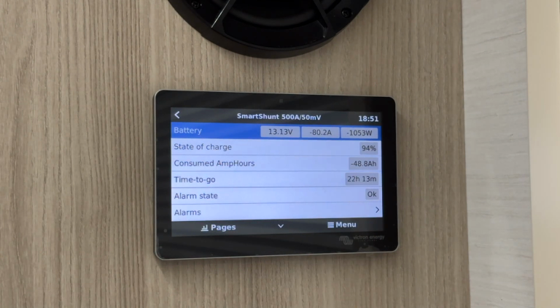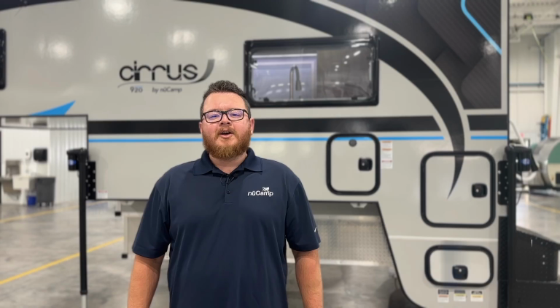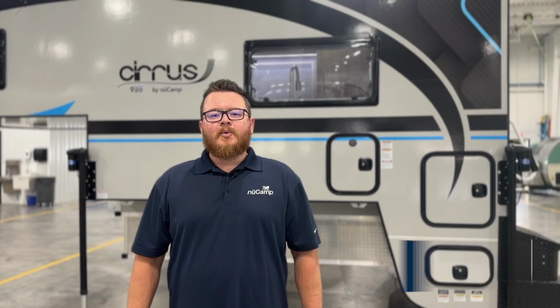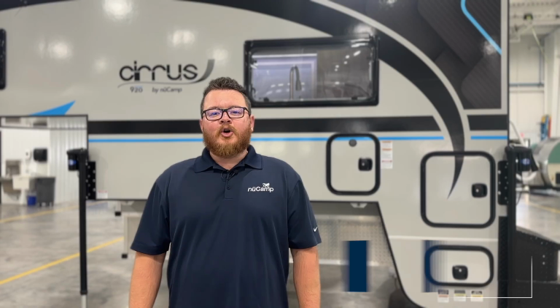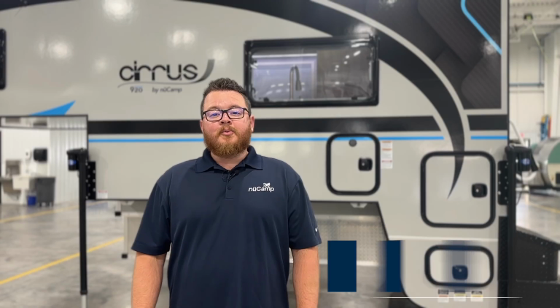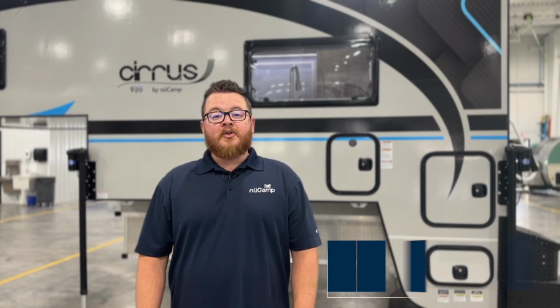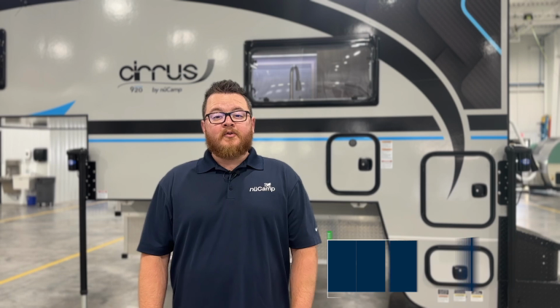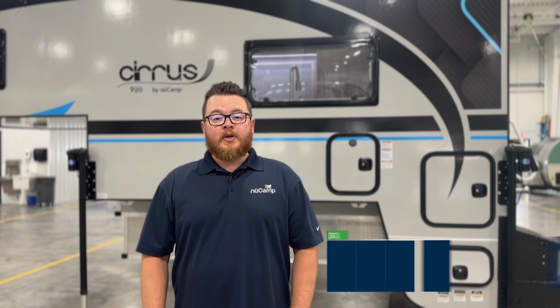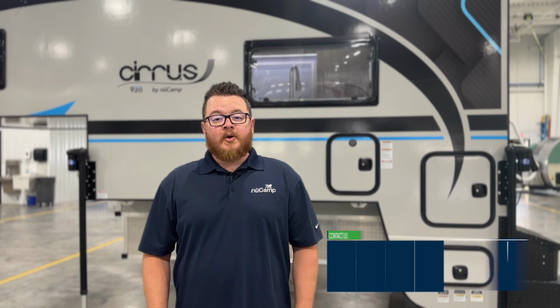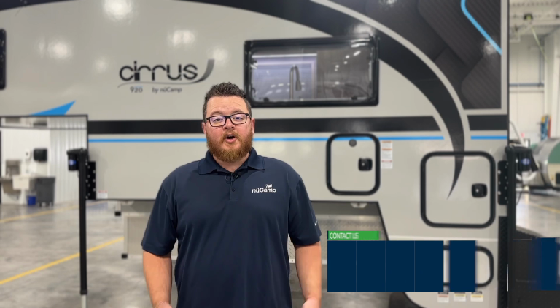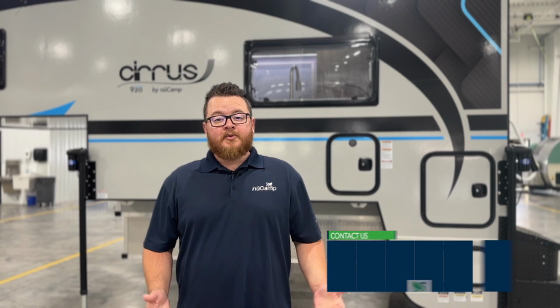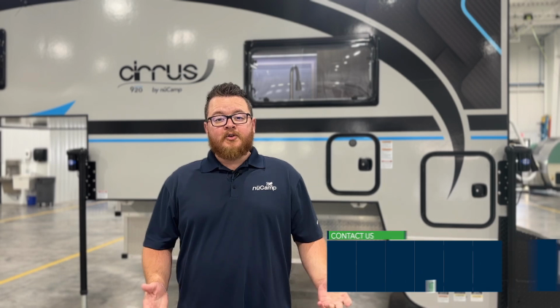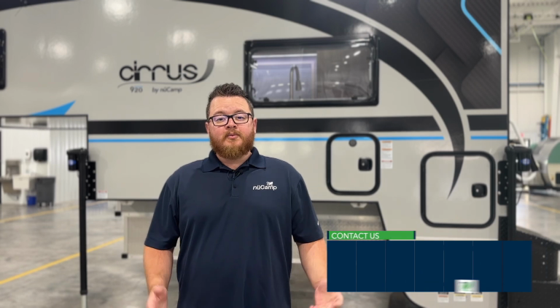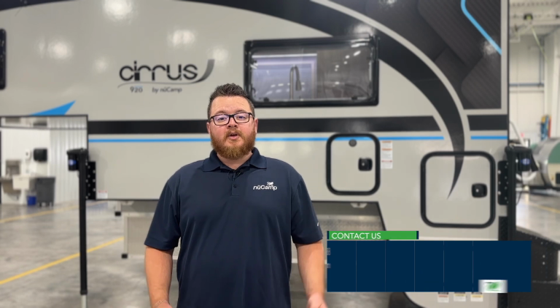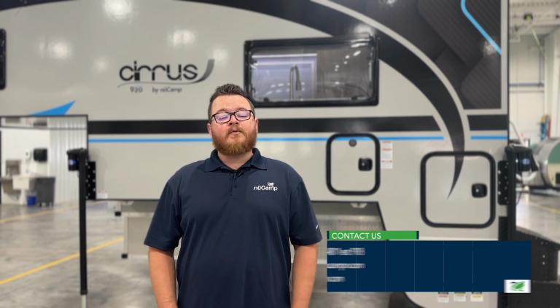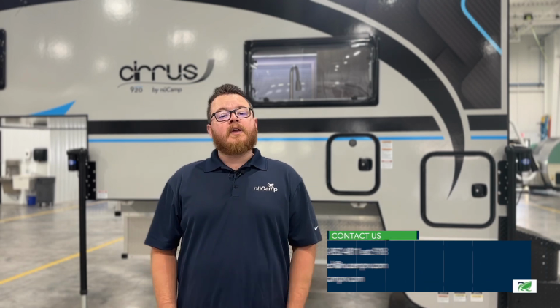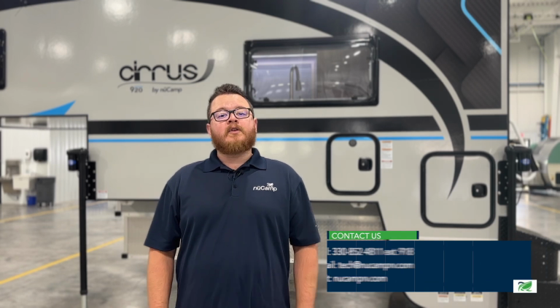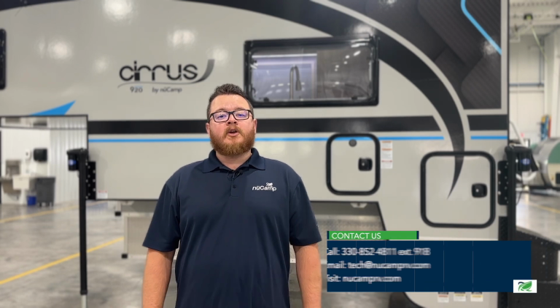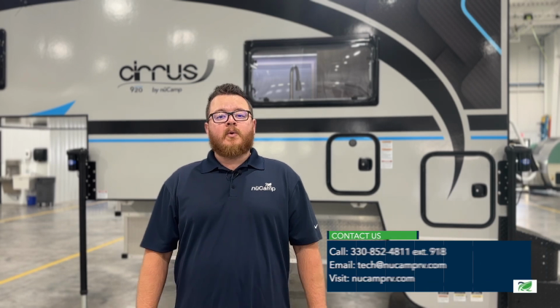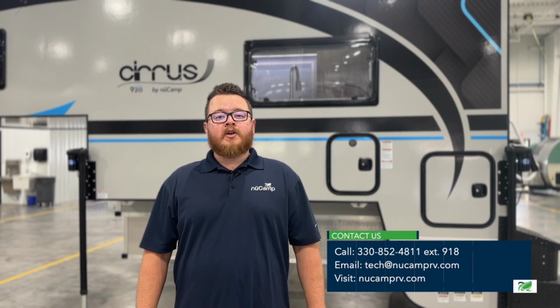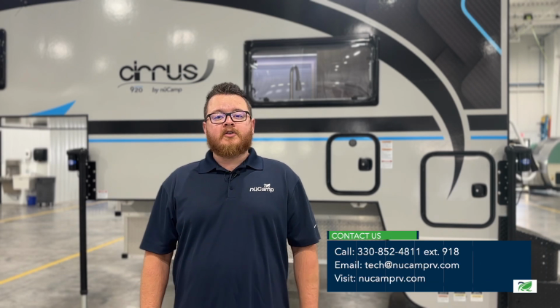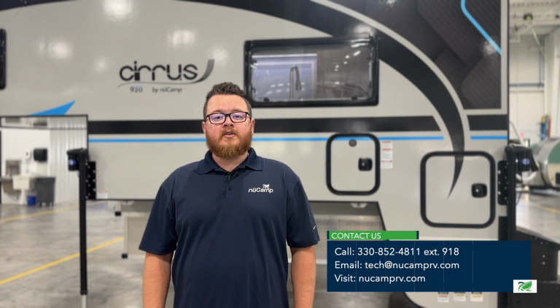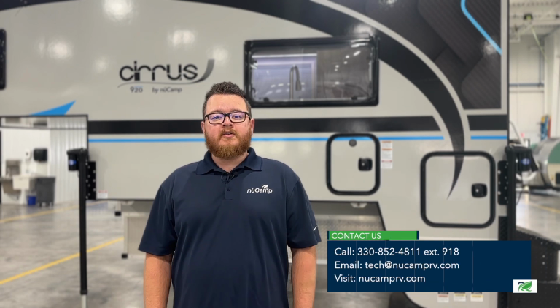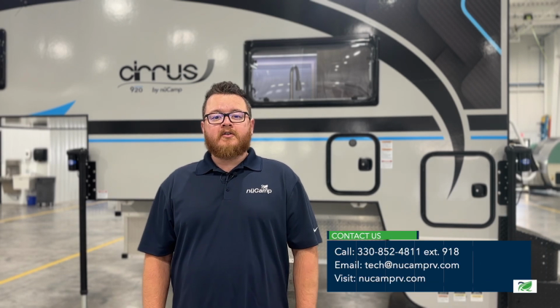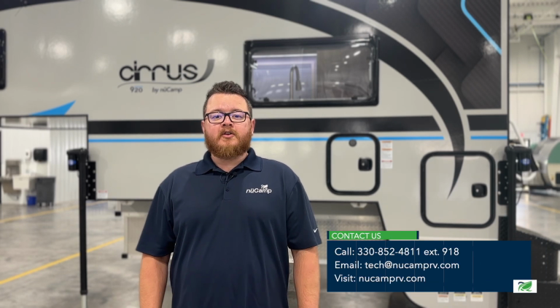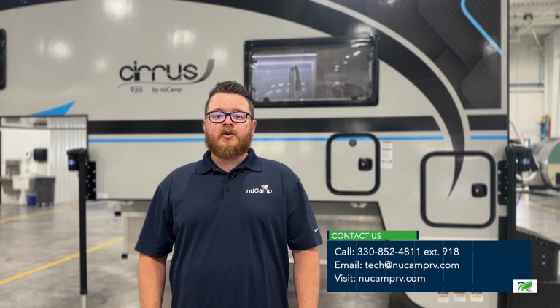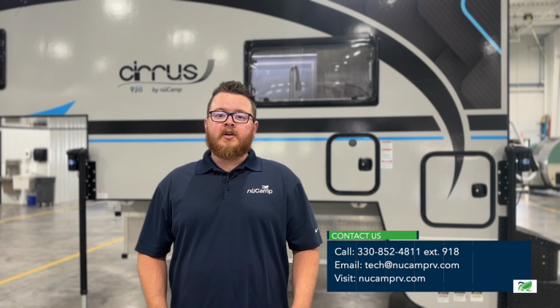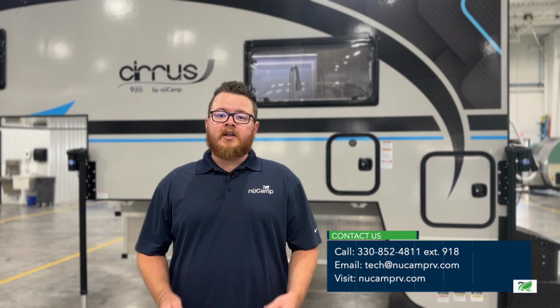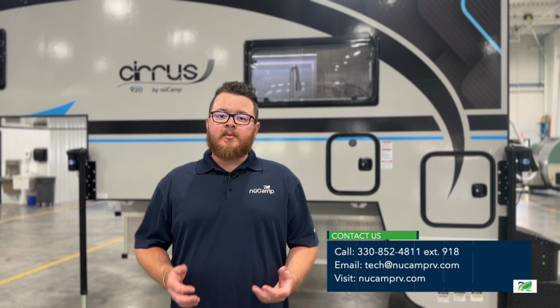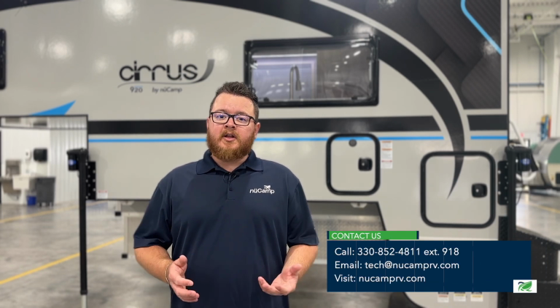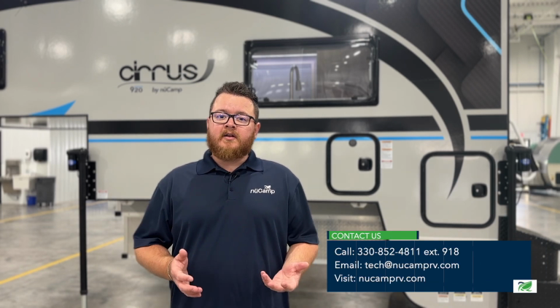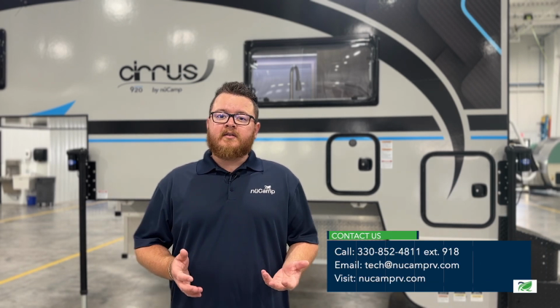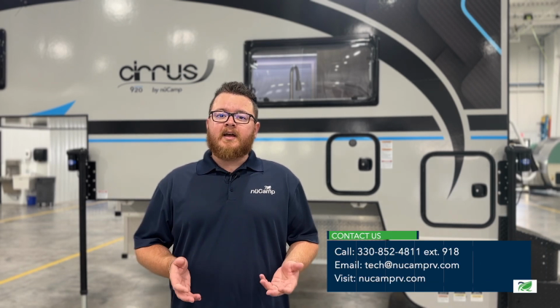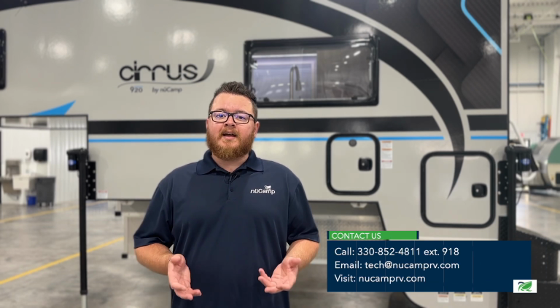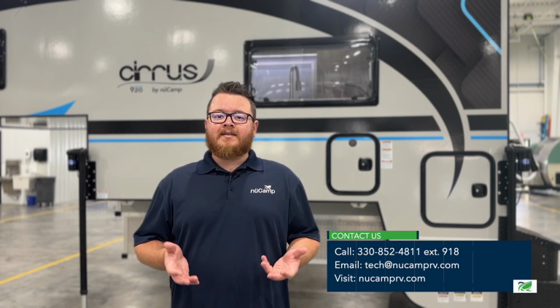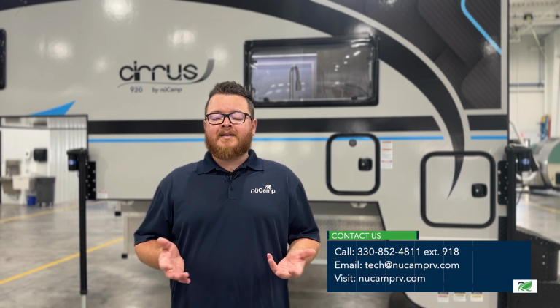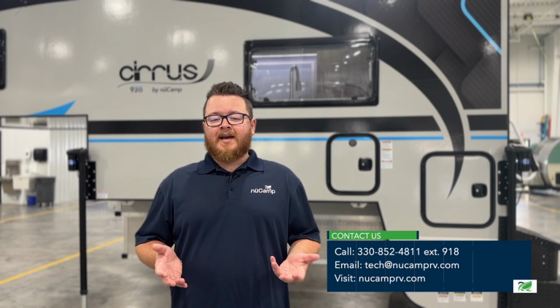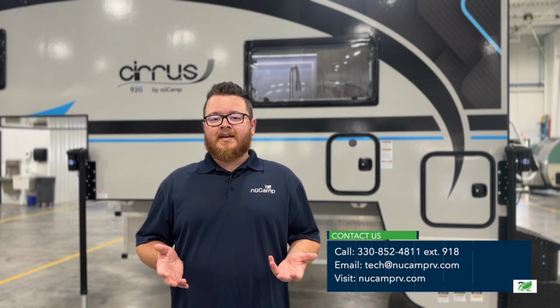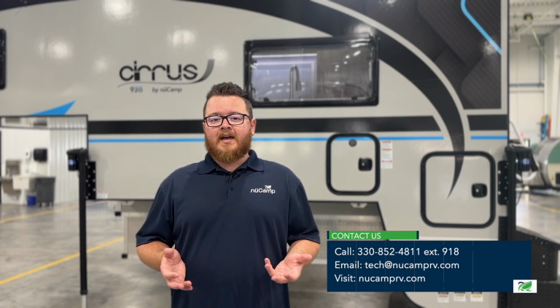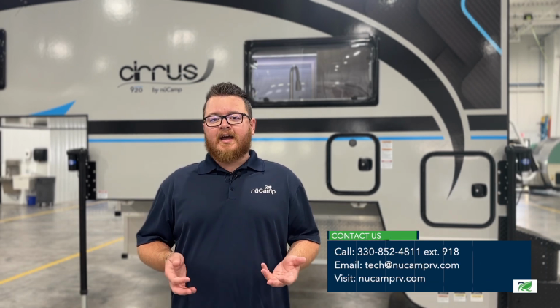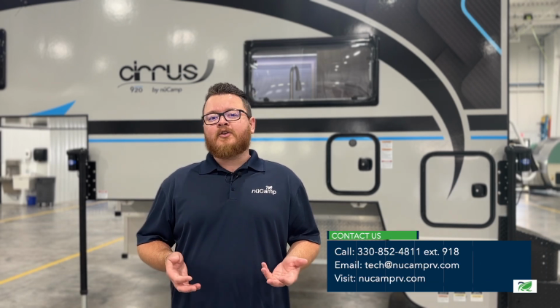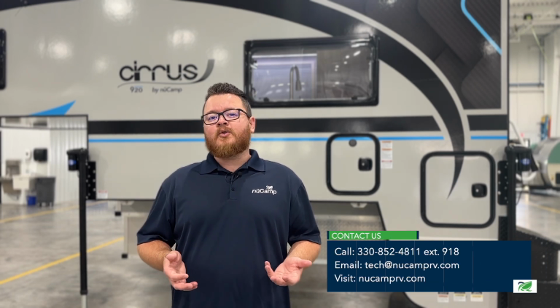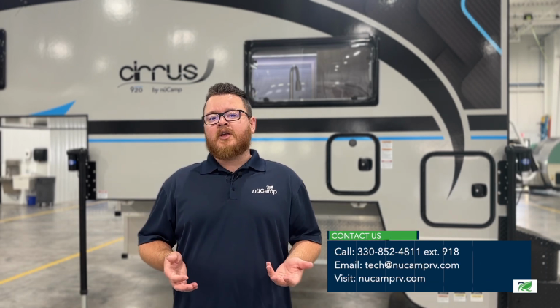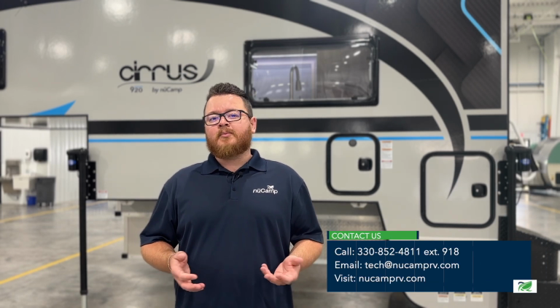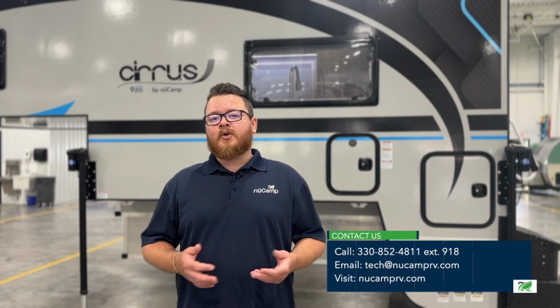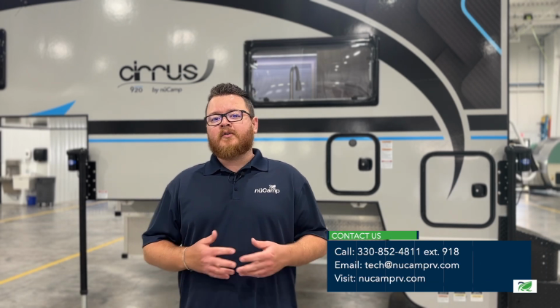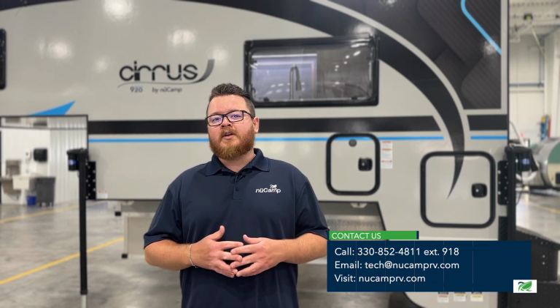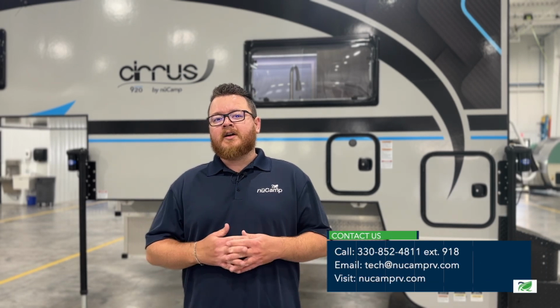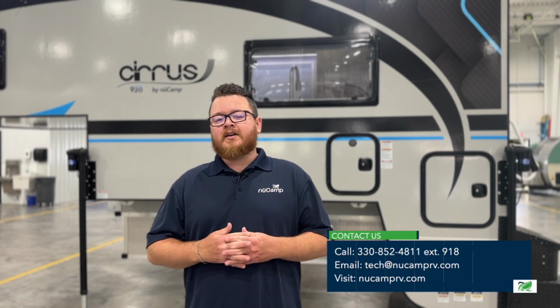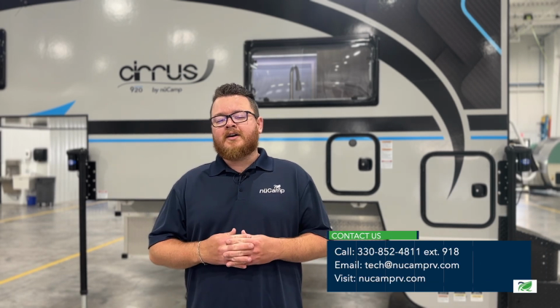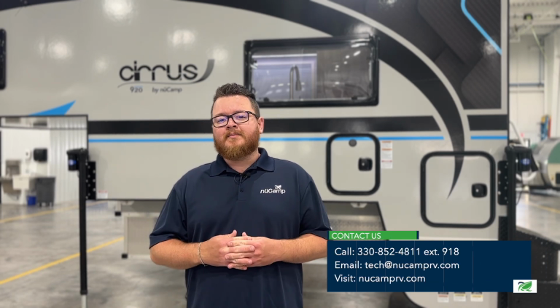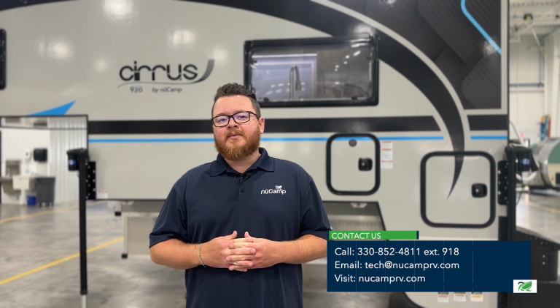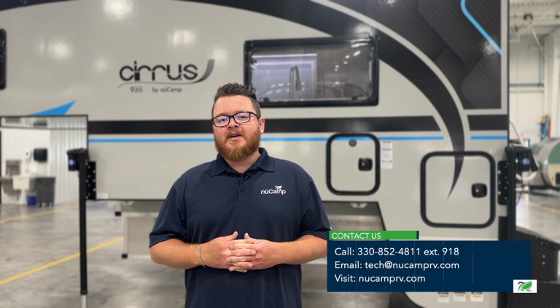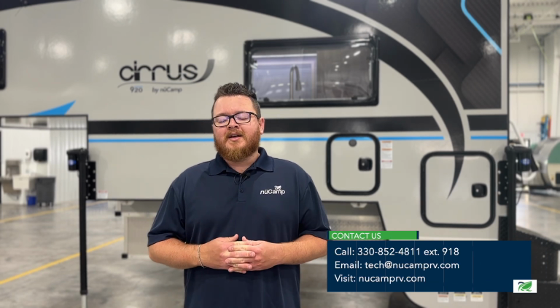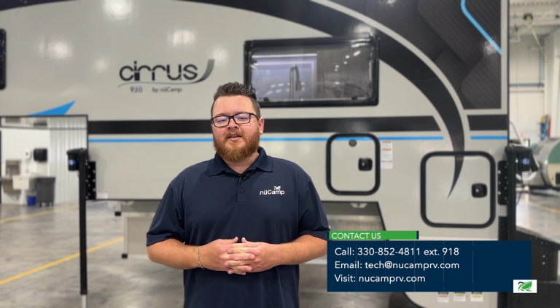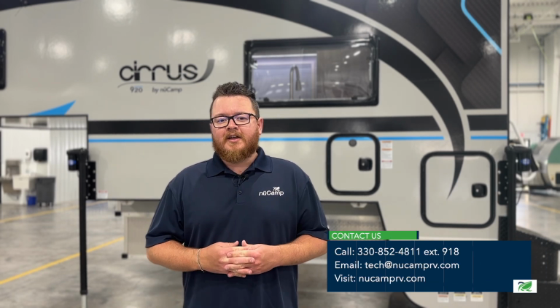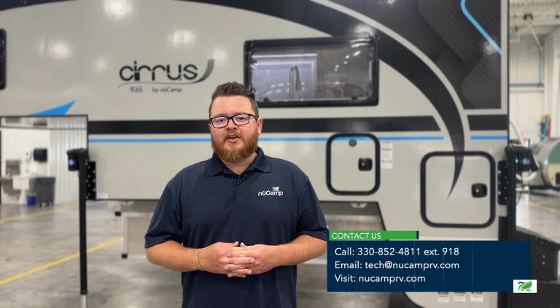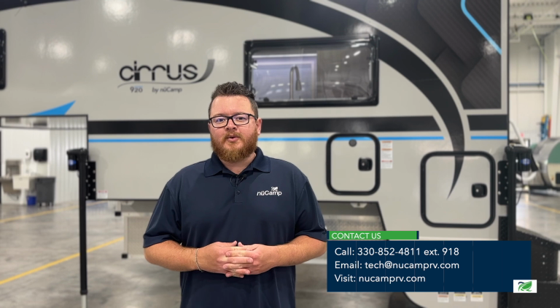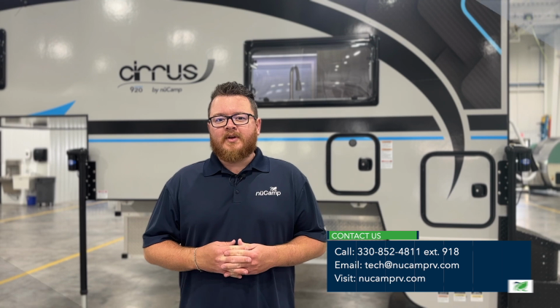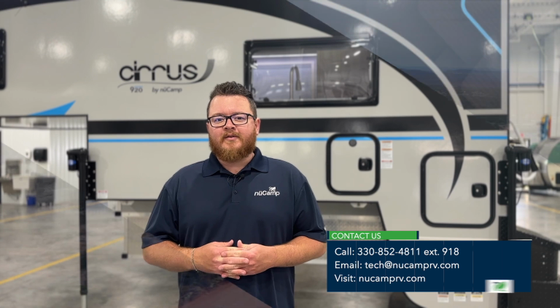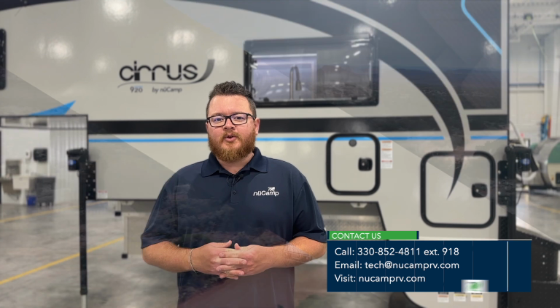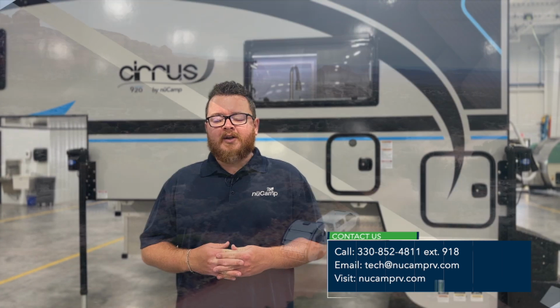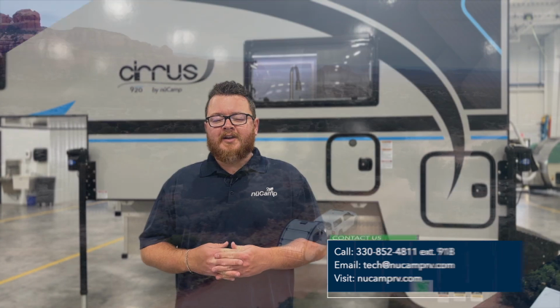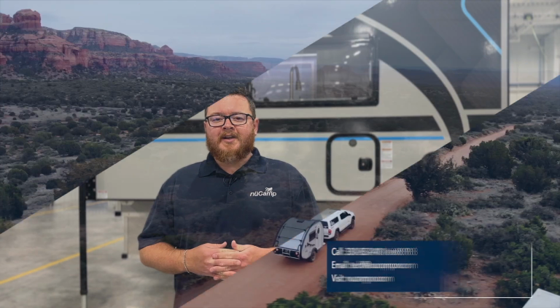We hope this video helped you. If you have any questions, you can email us at tech@newcamprv.com. Thank you and have a great day.